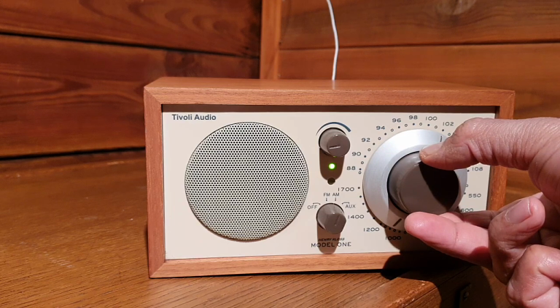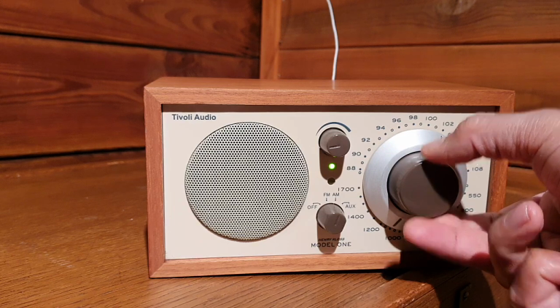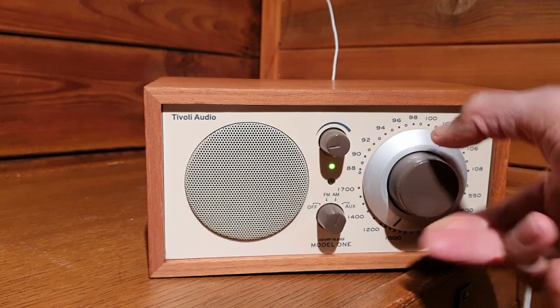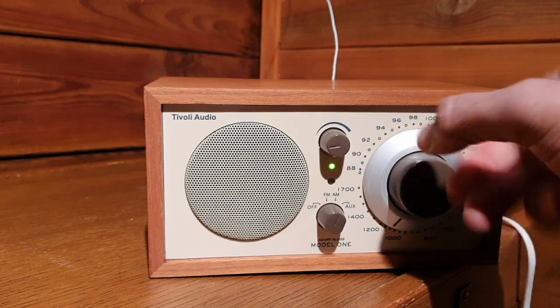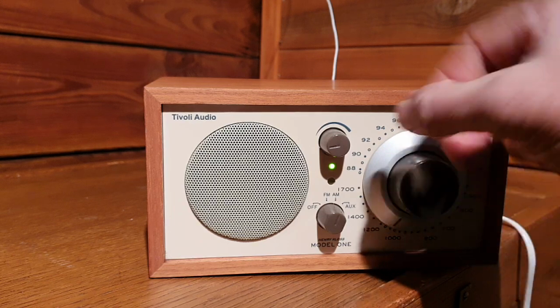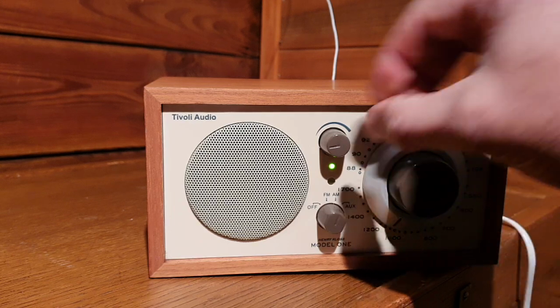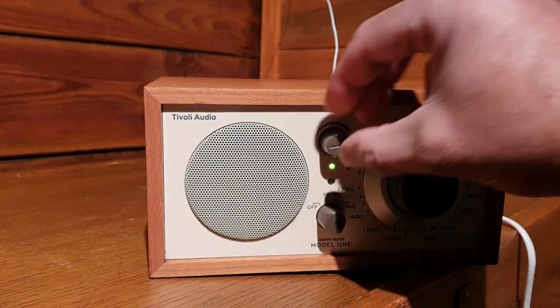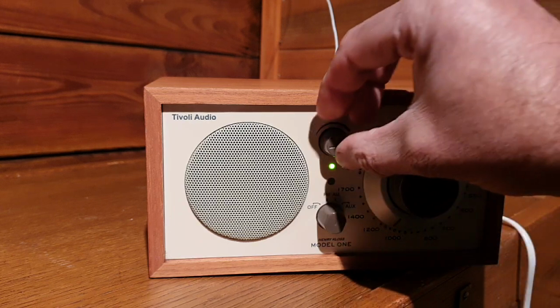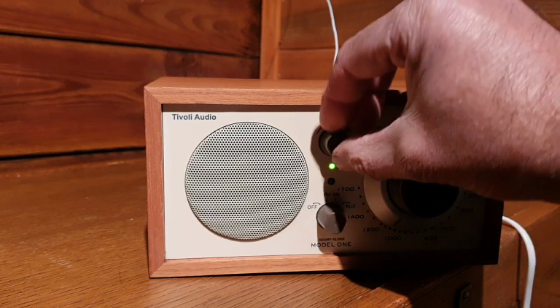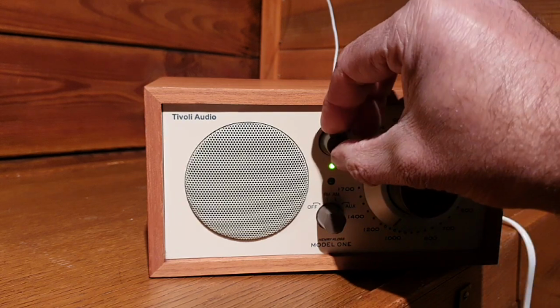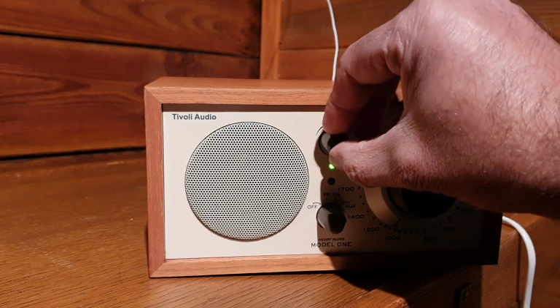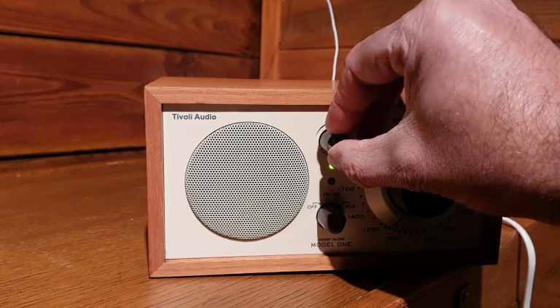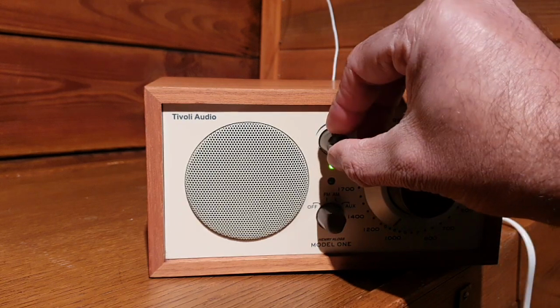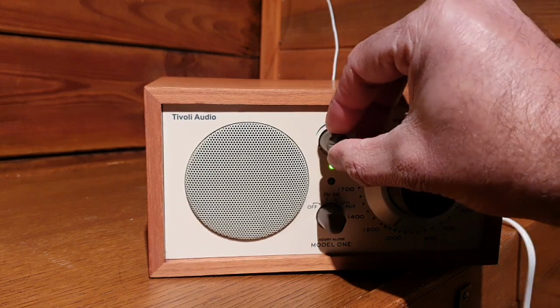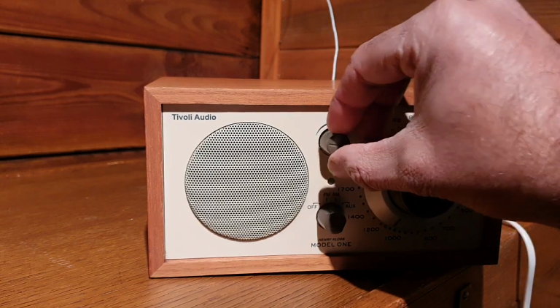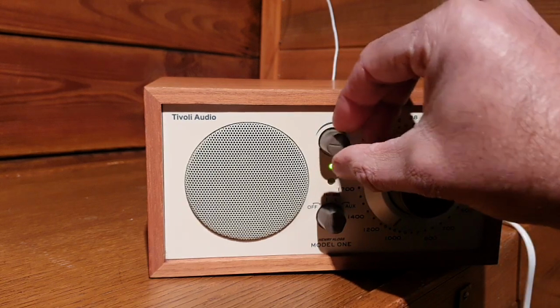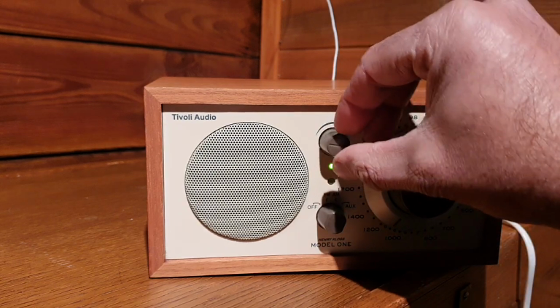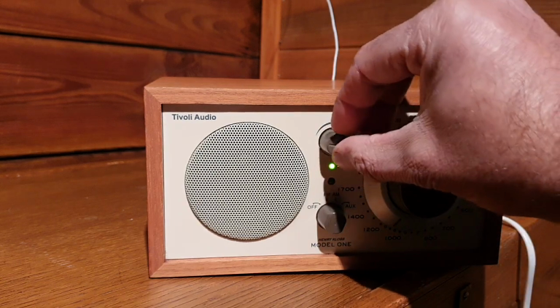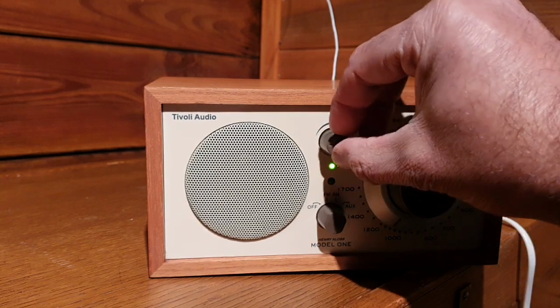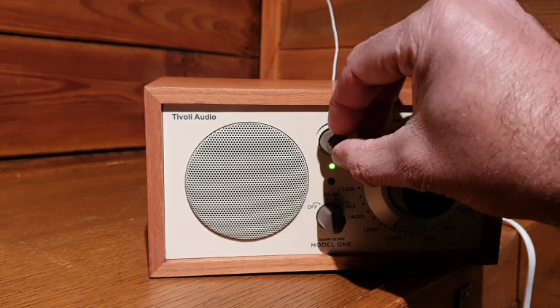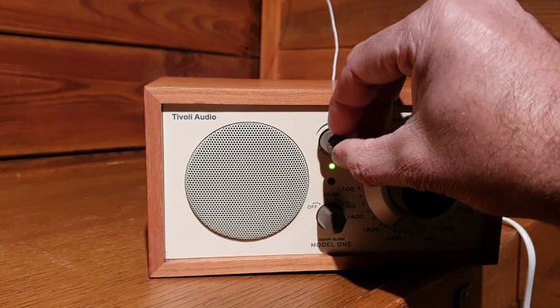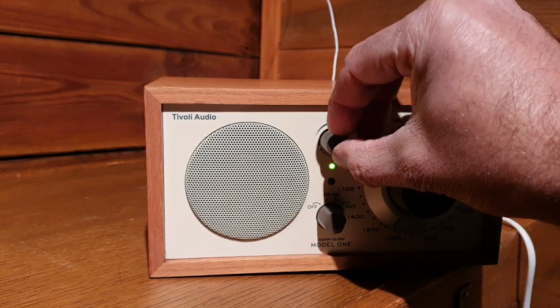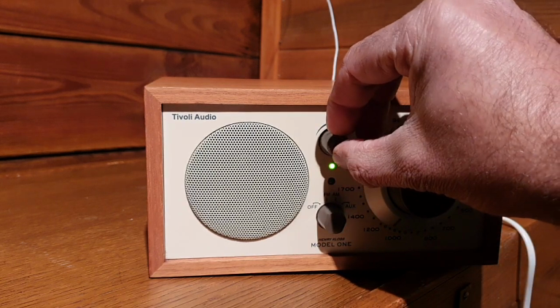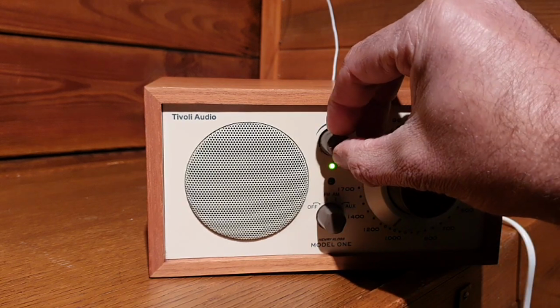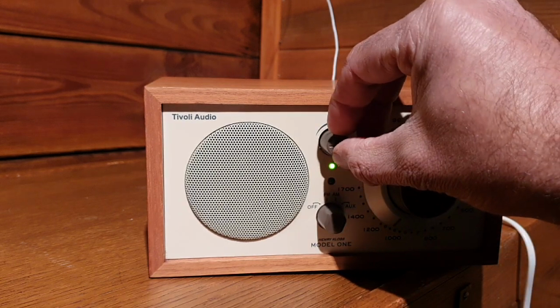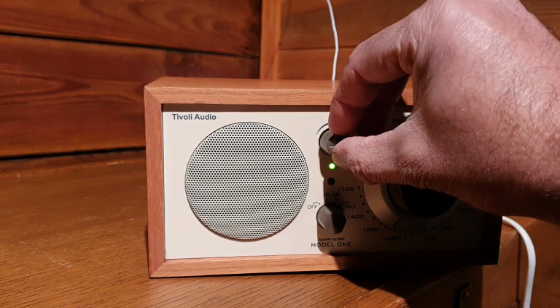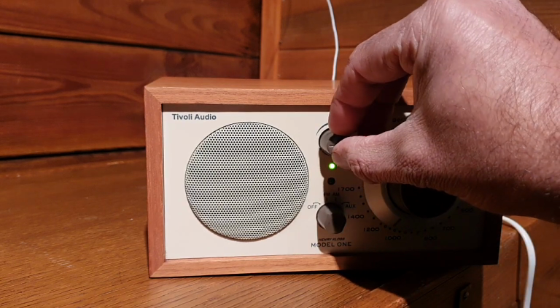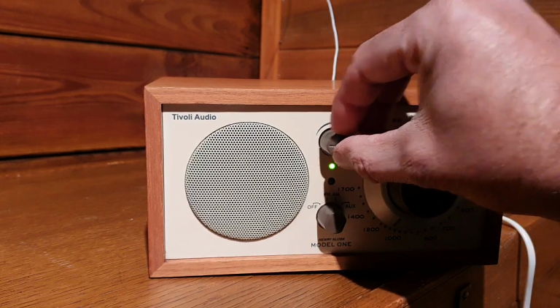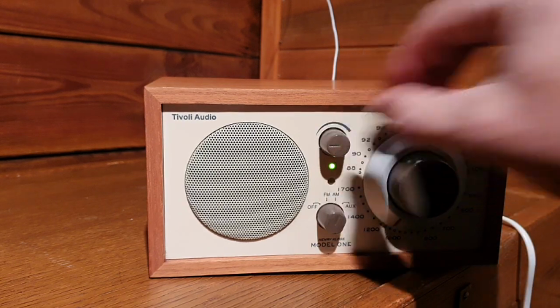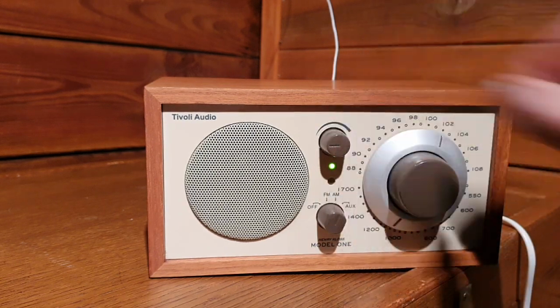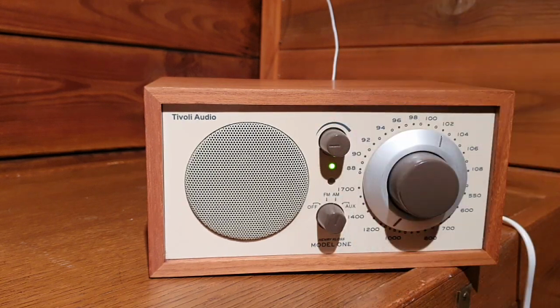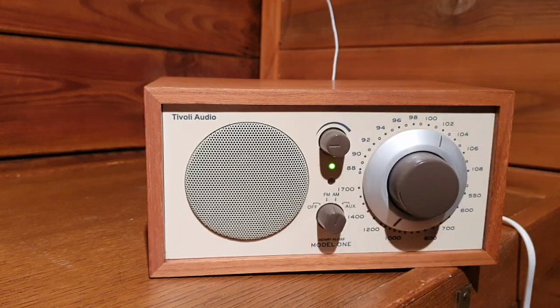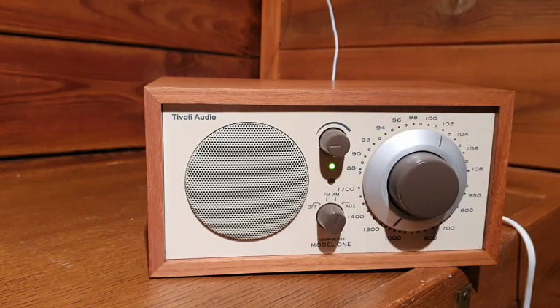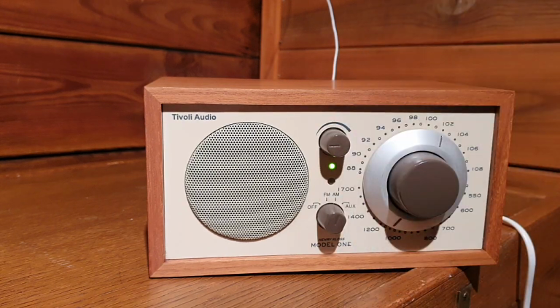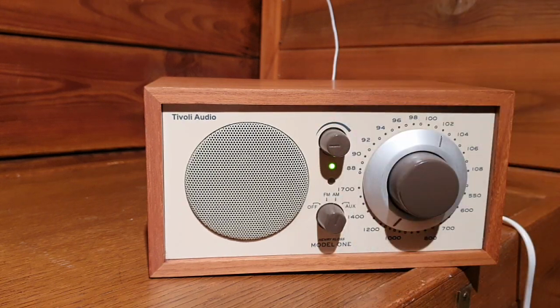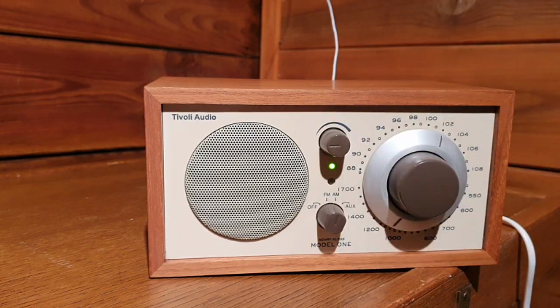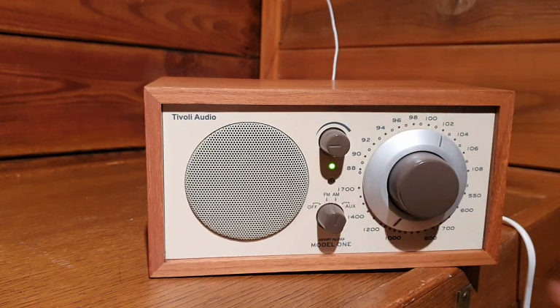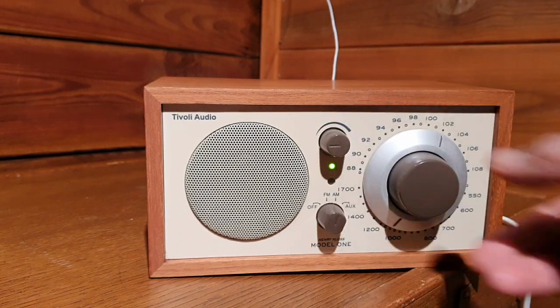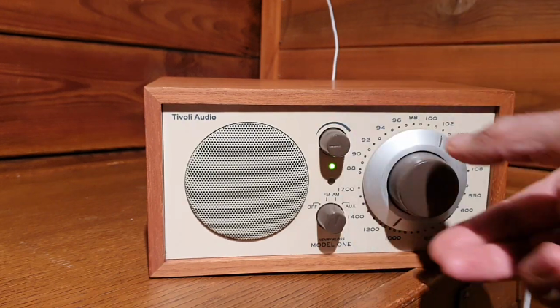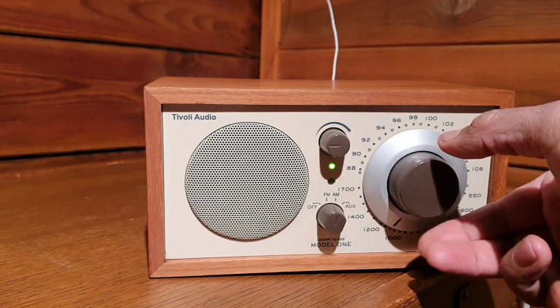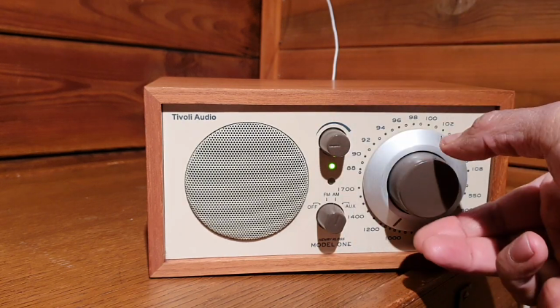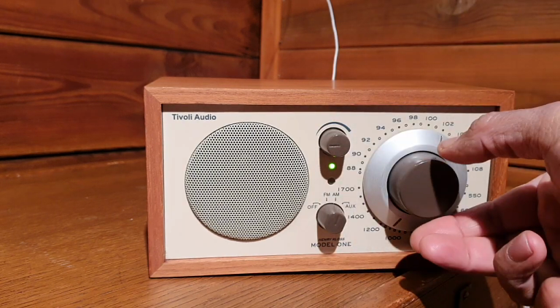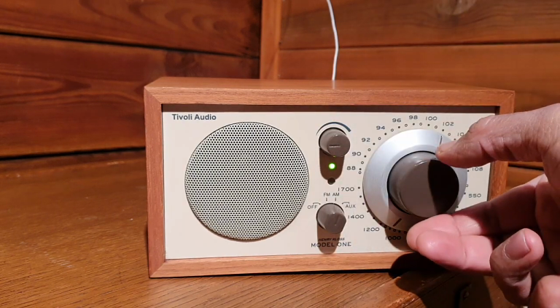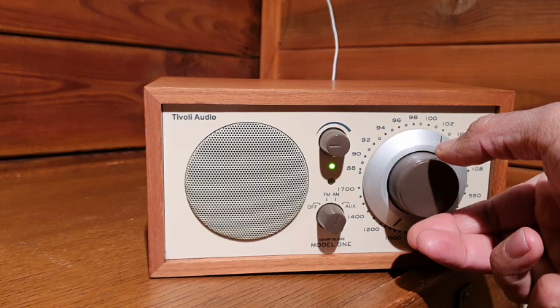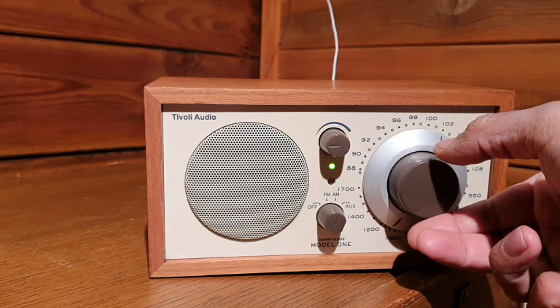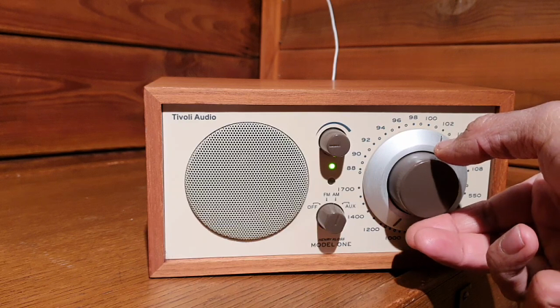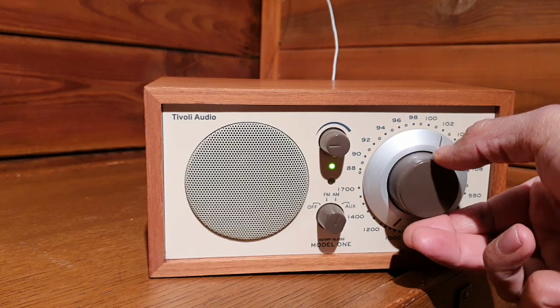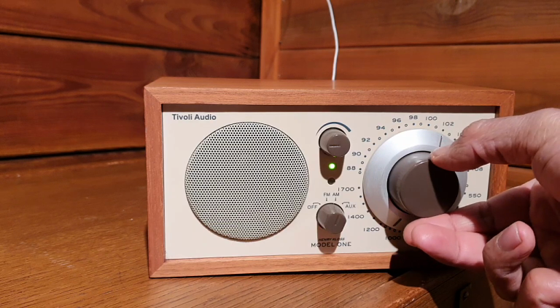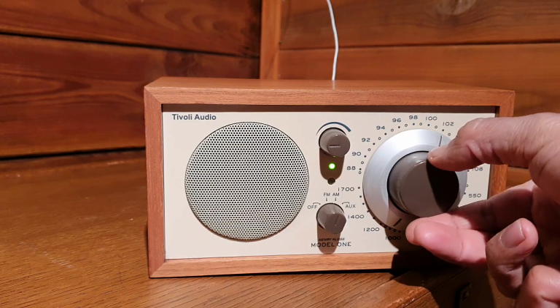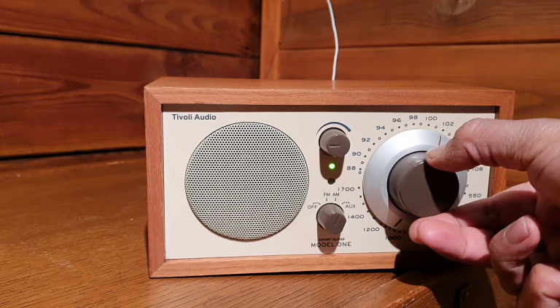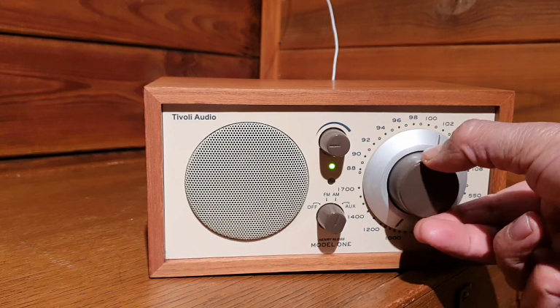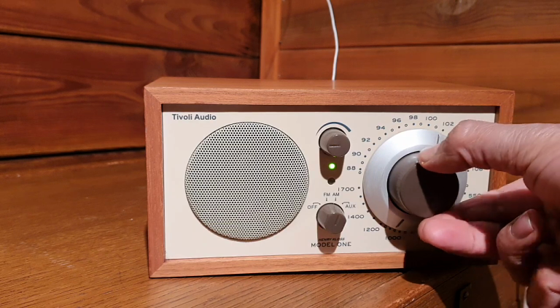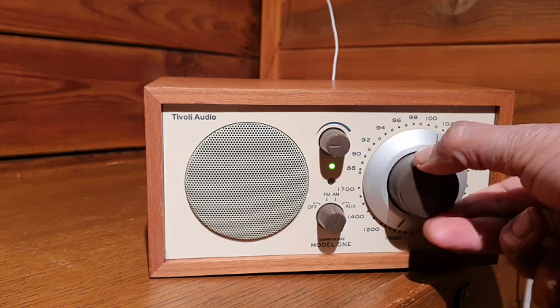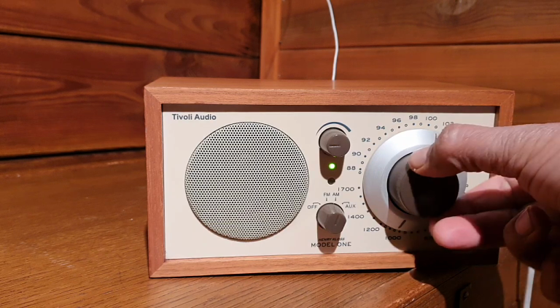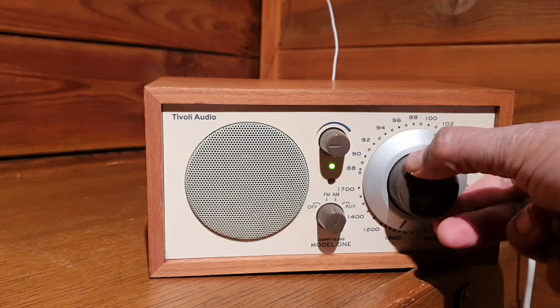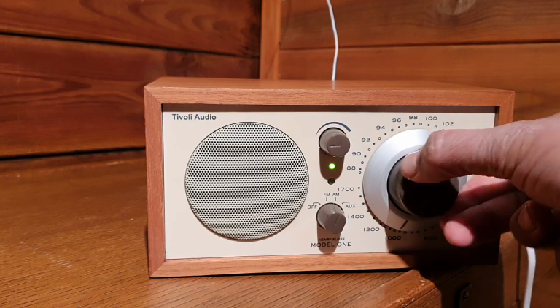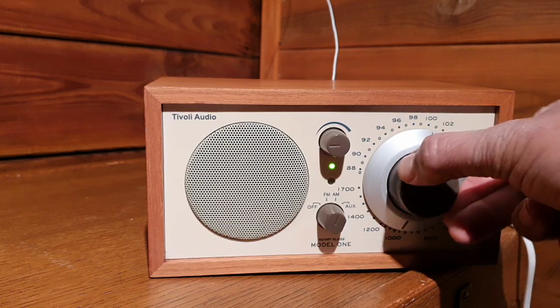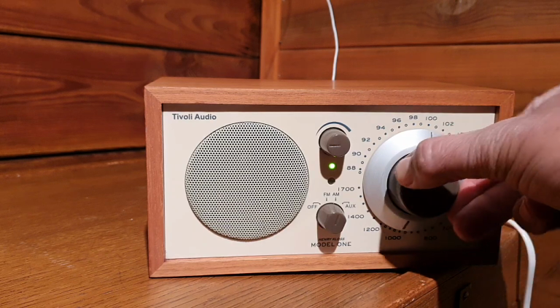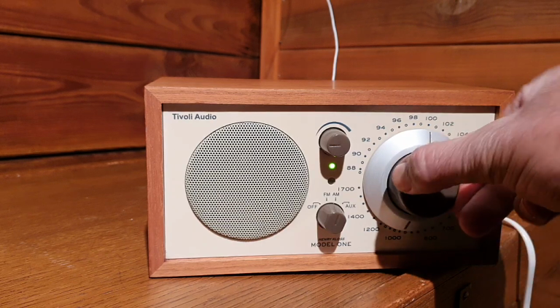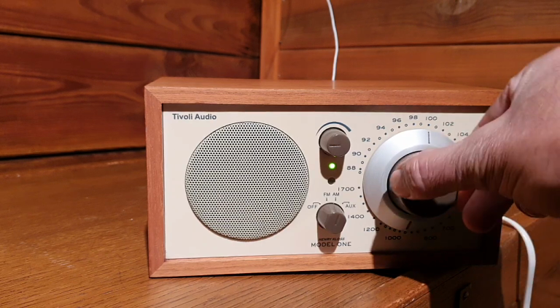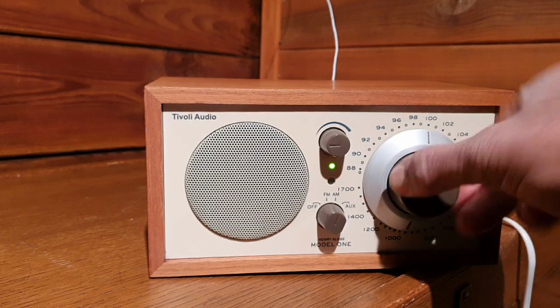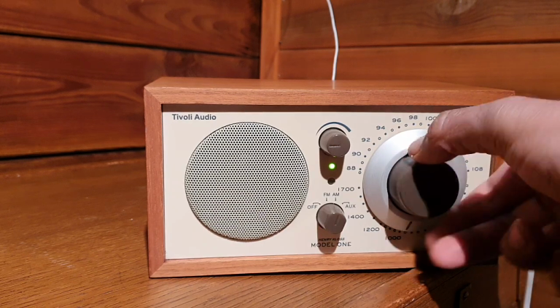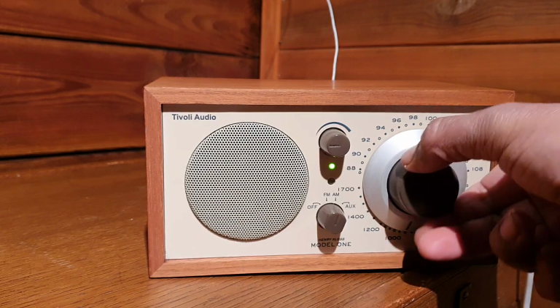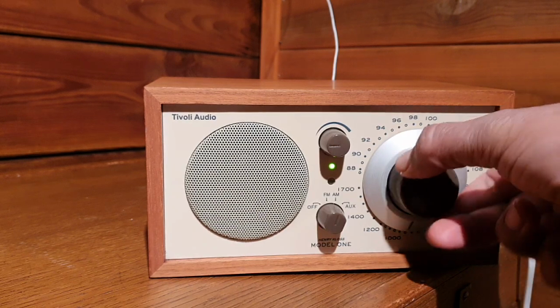It's nice to see that it's picking up stations.